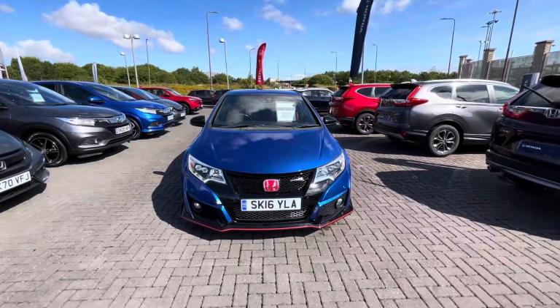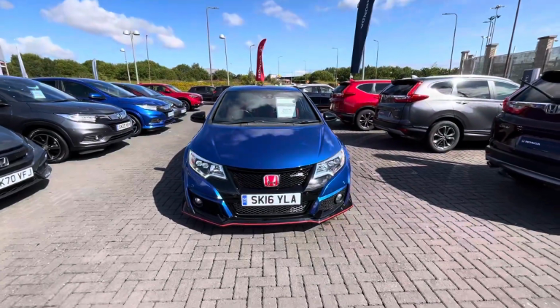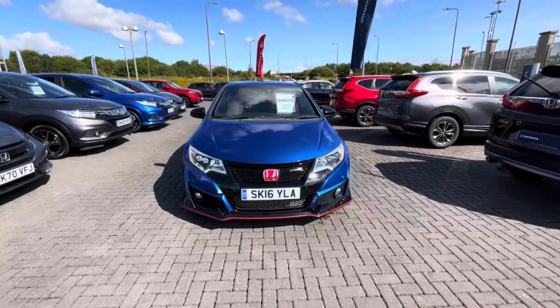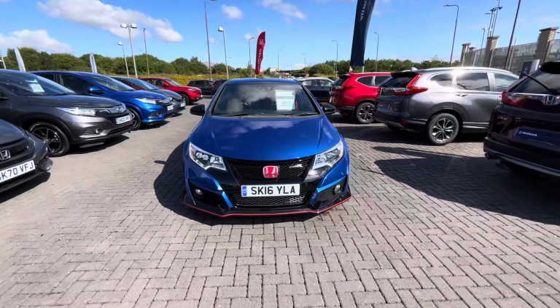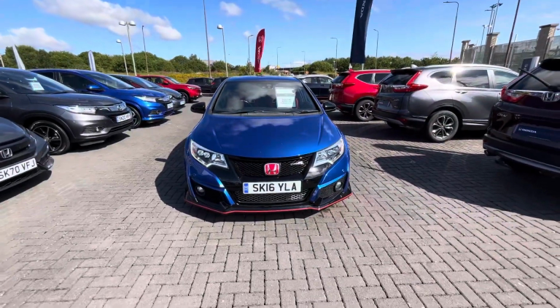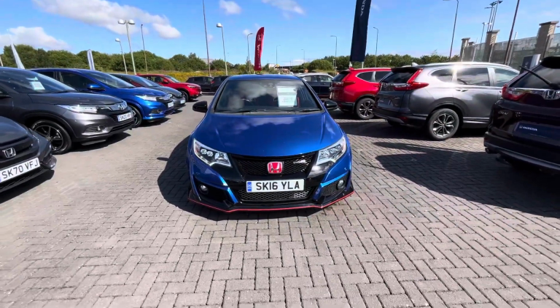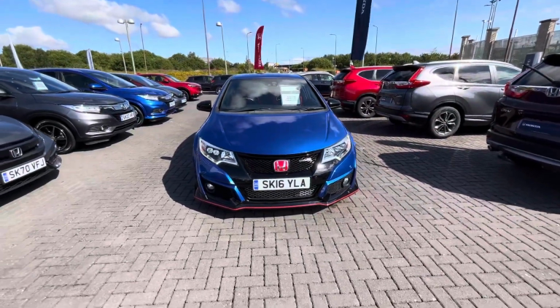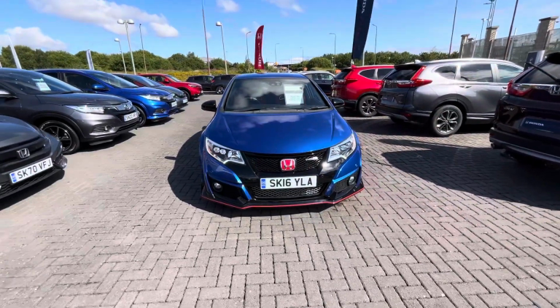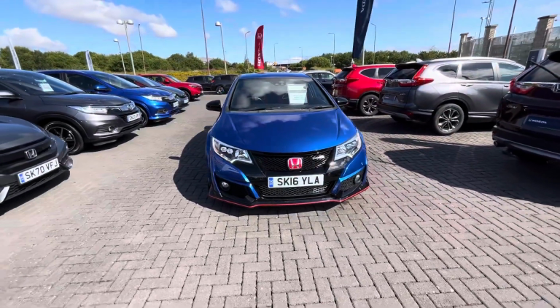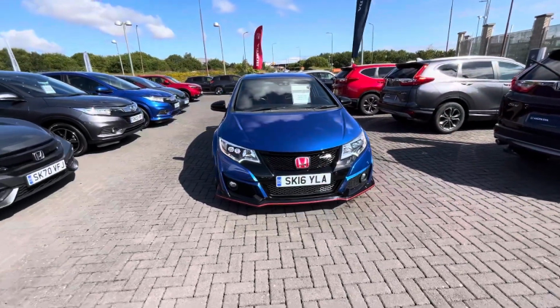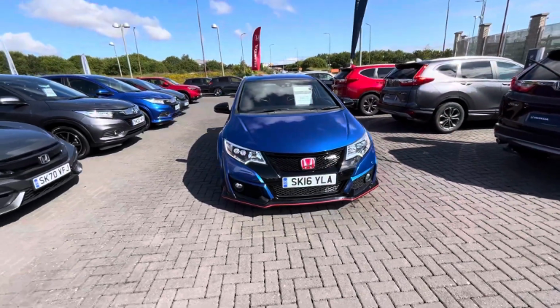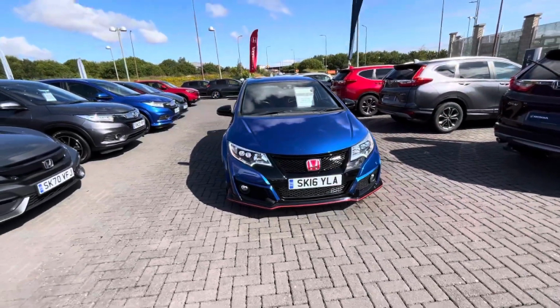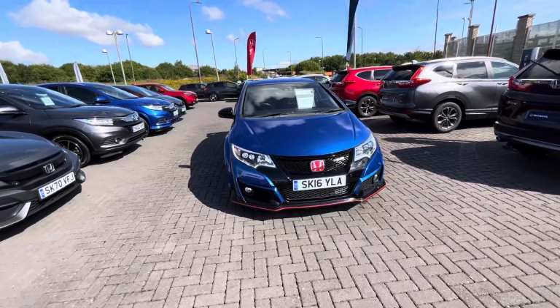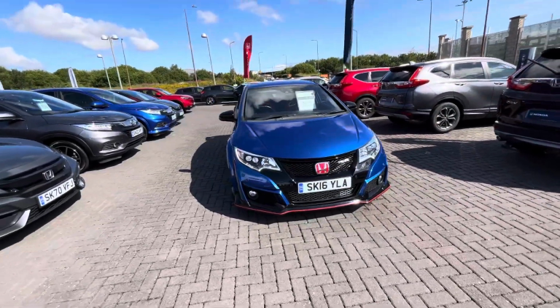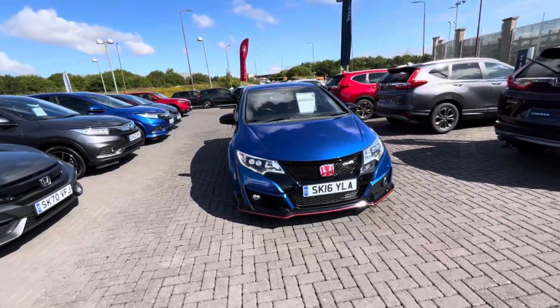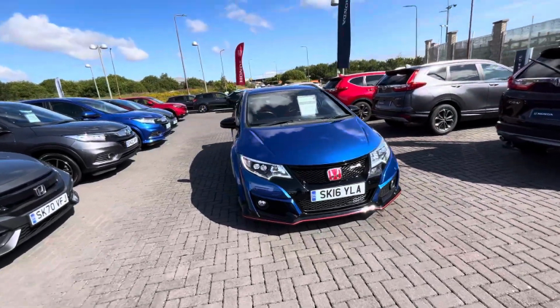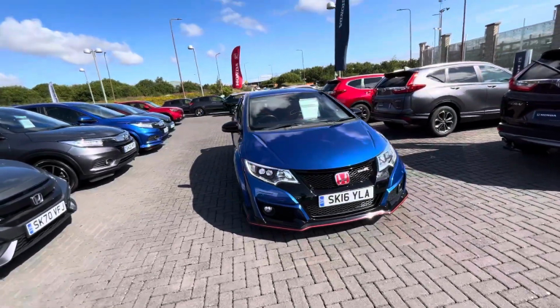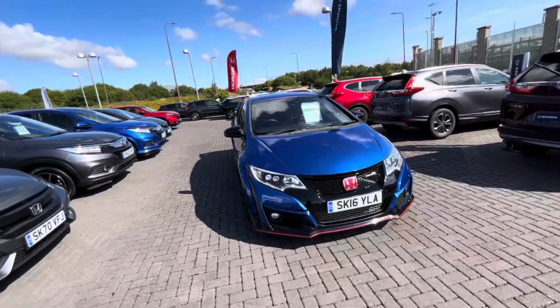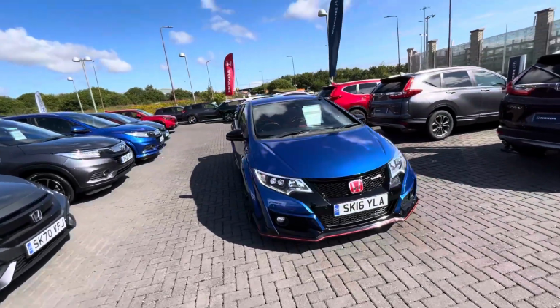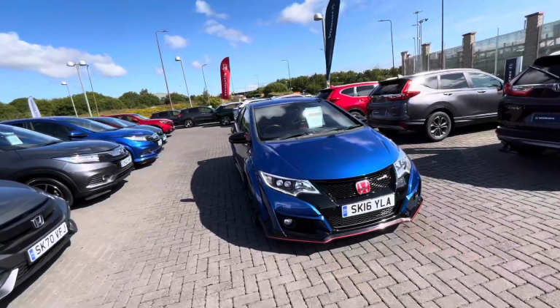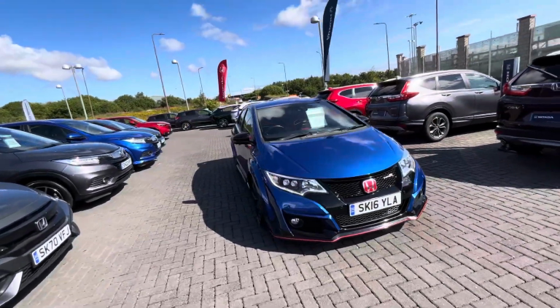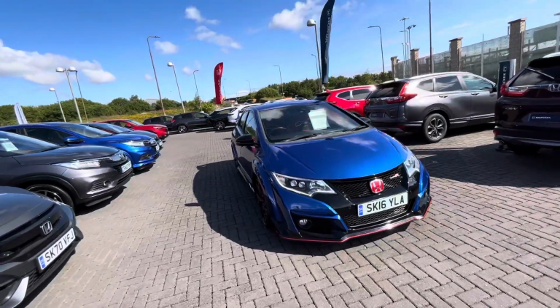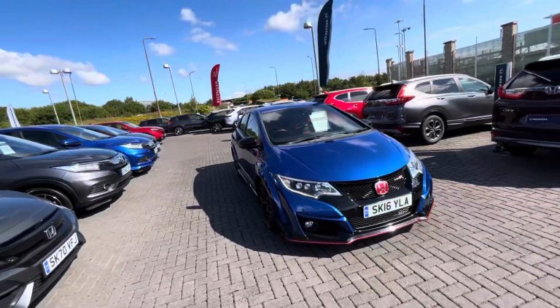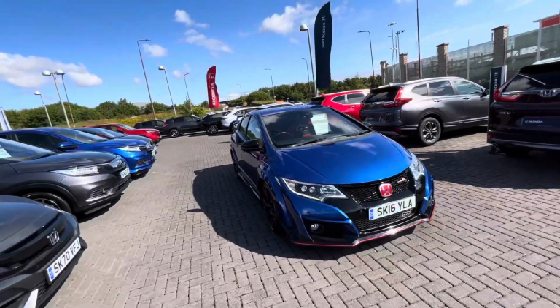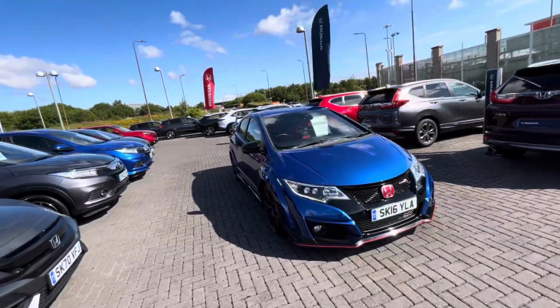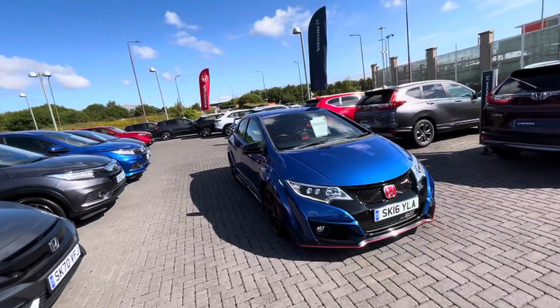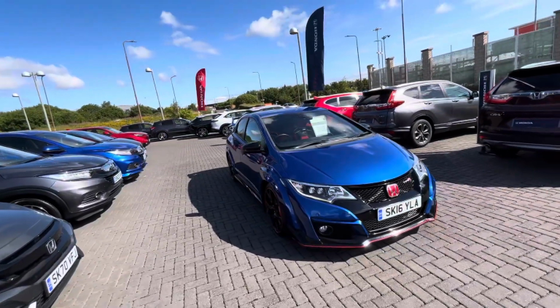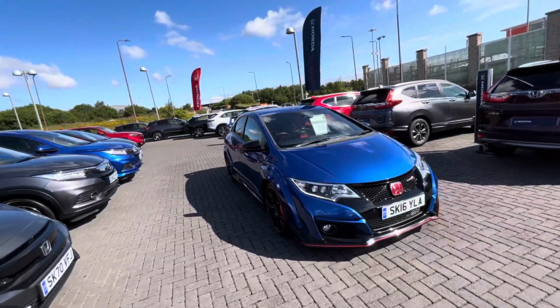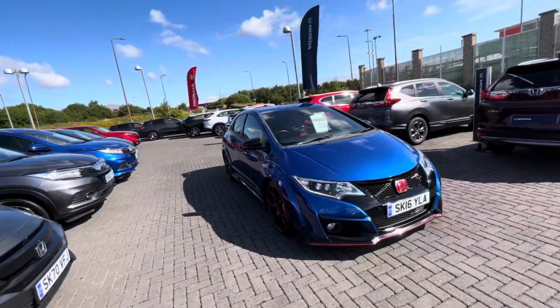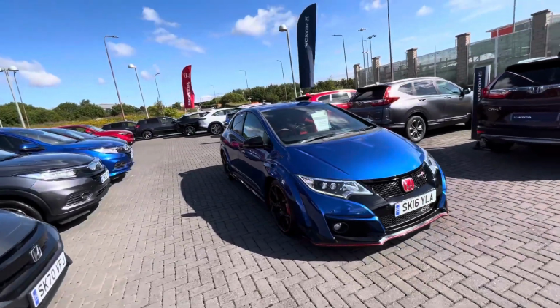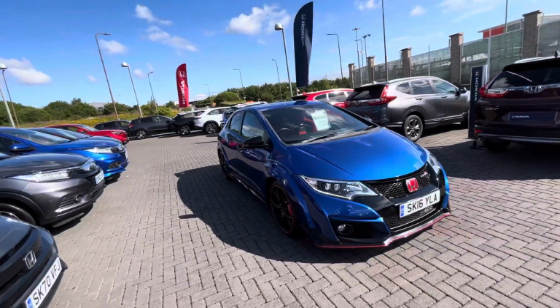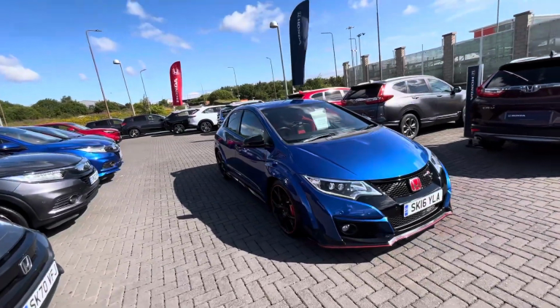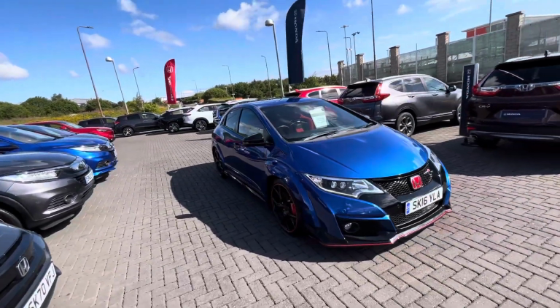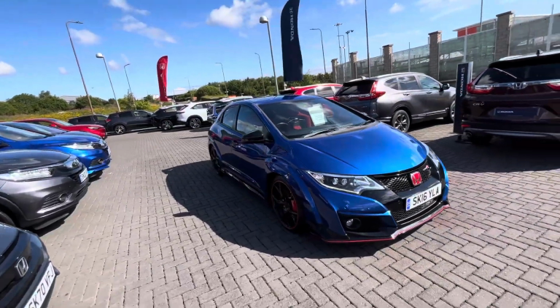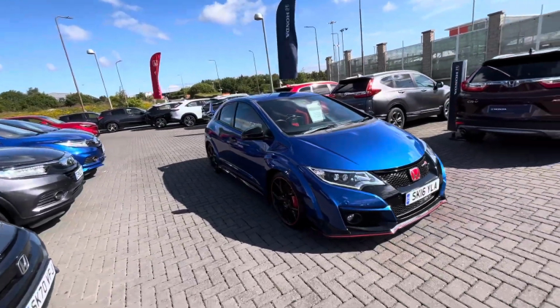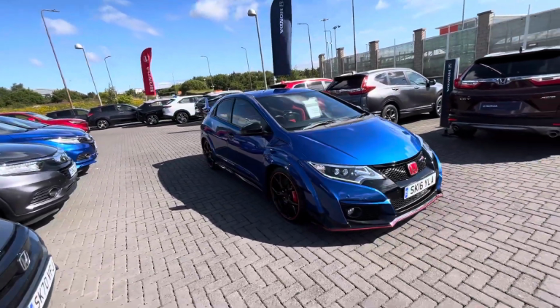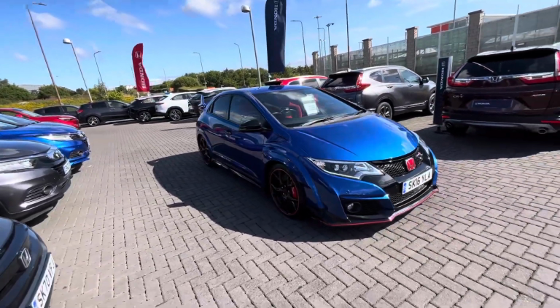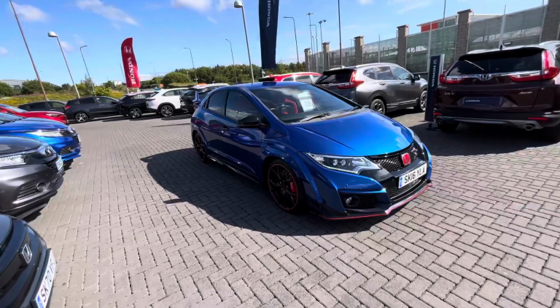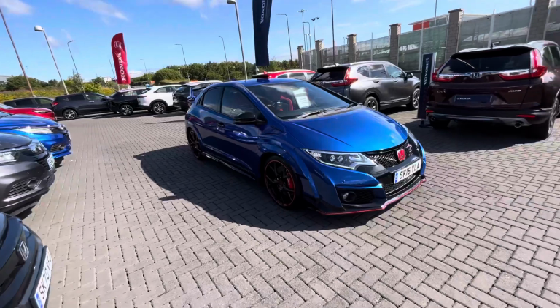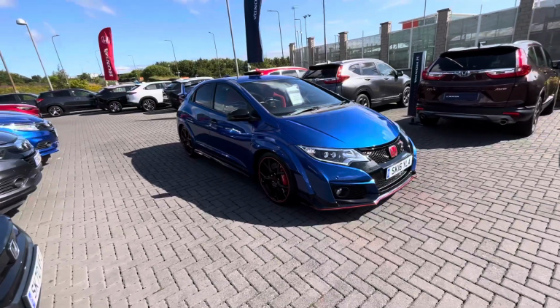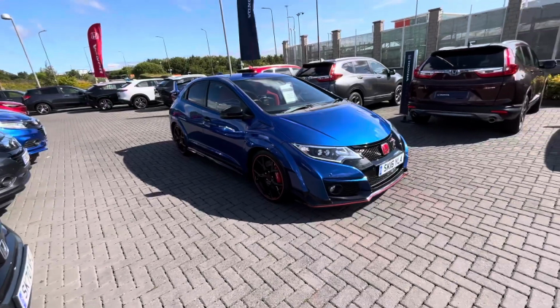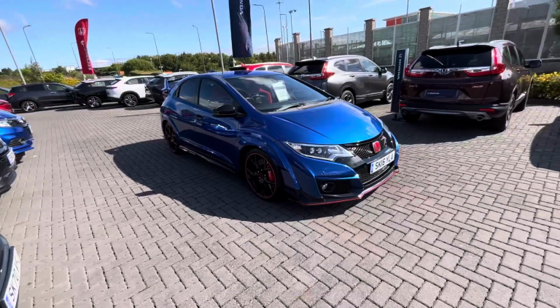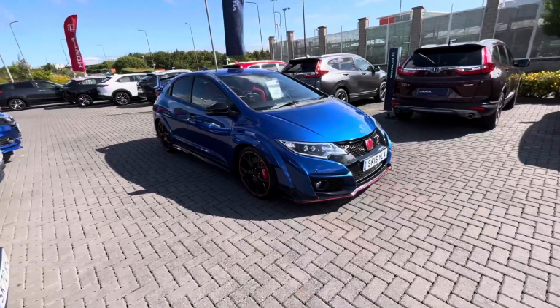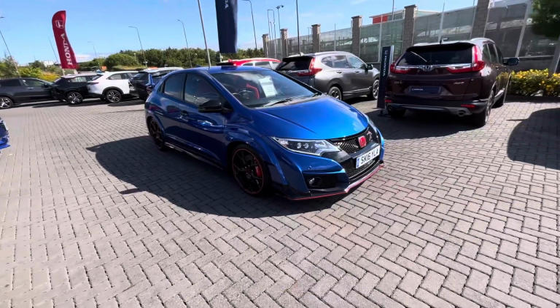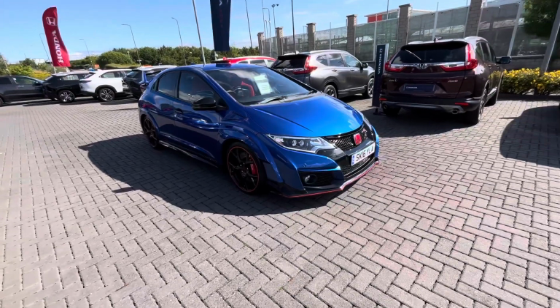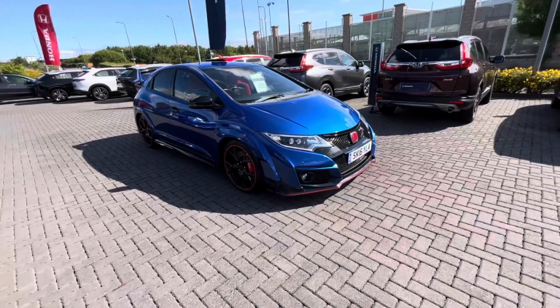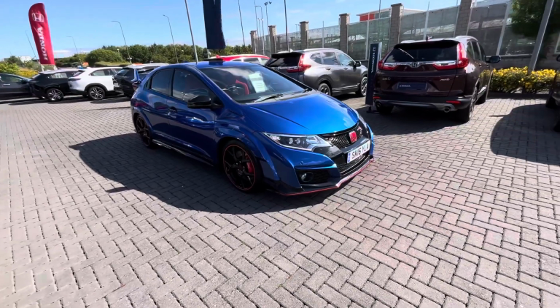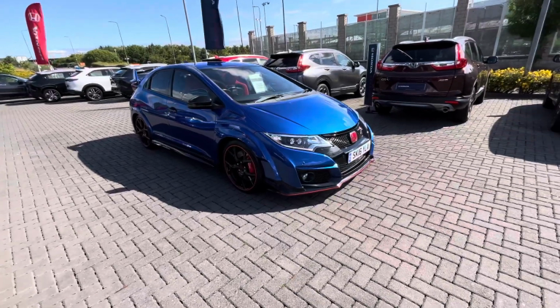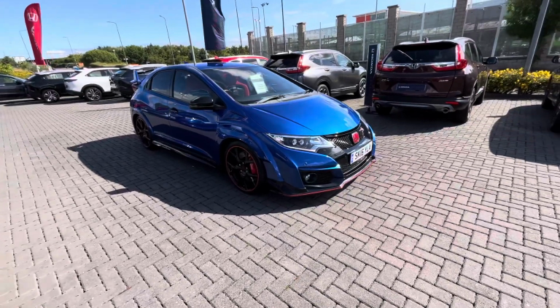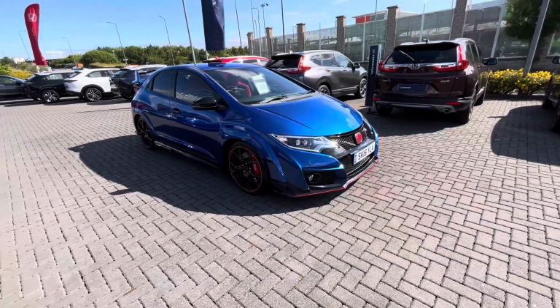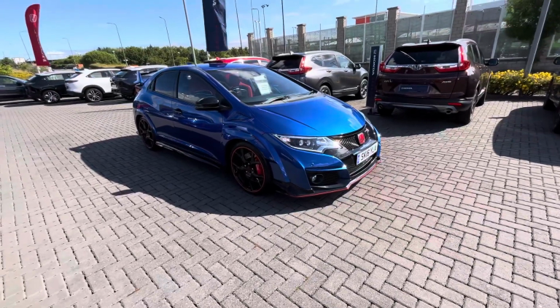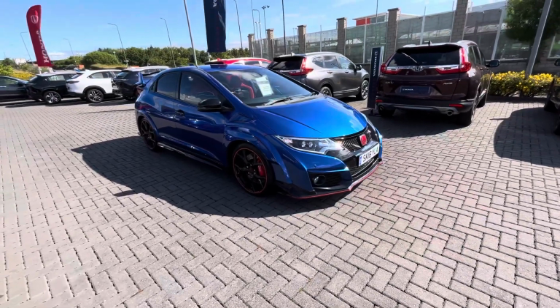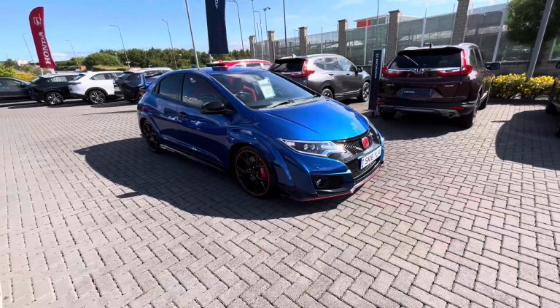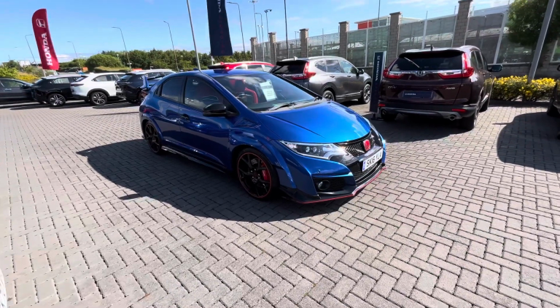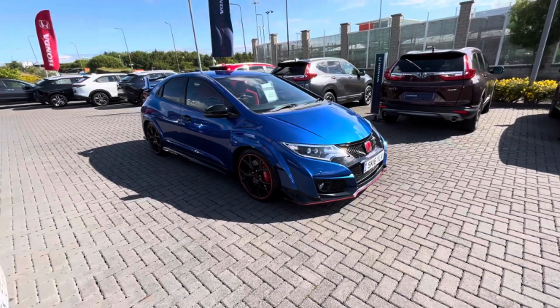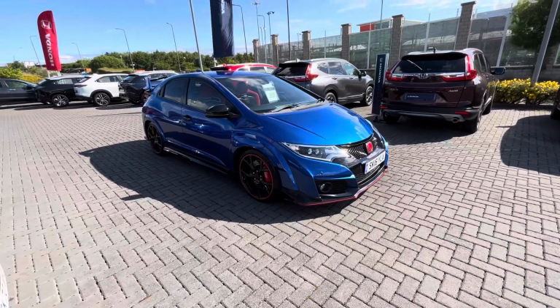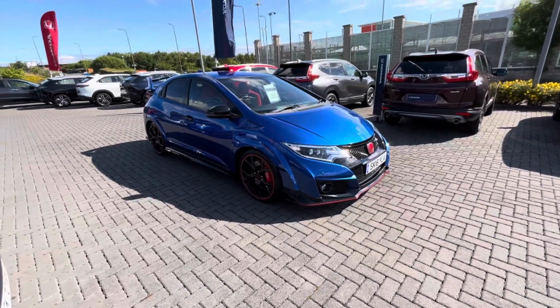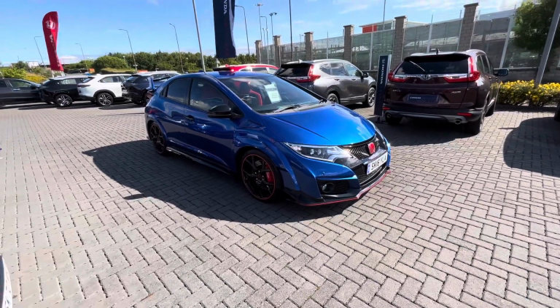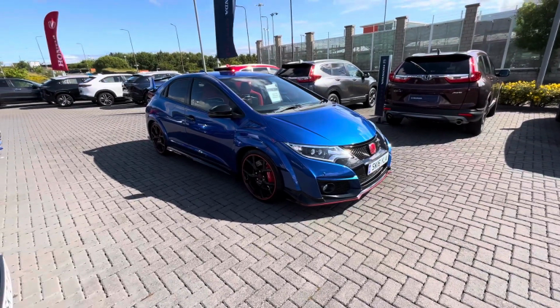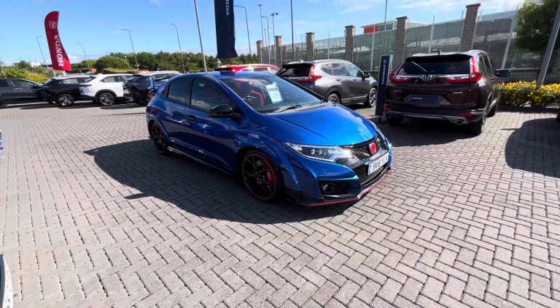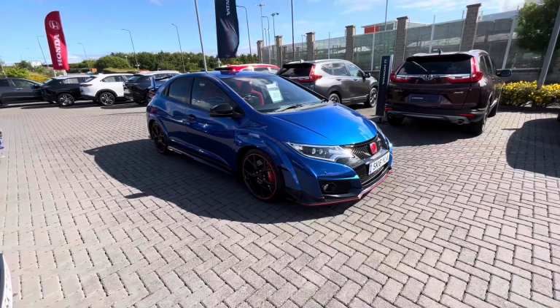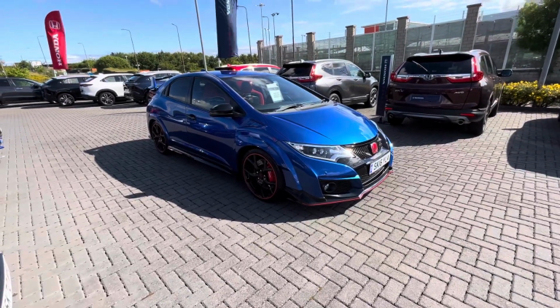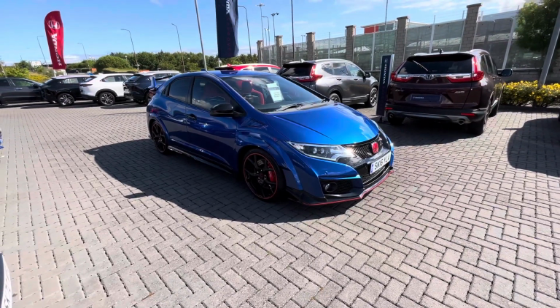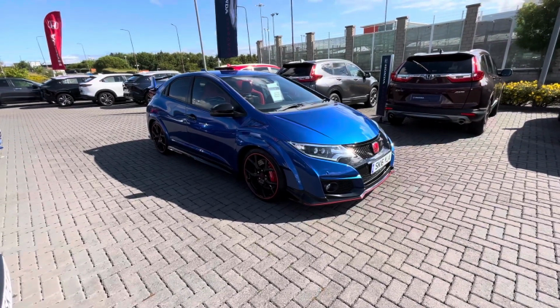It's a 16 plate, so it's the shape before. It's still a 2 litre, but it's the first one to have the turbo, because this was the first generation that had the turbo.